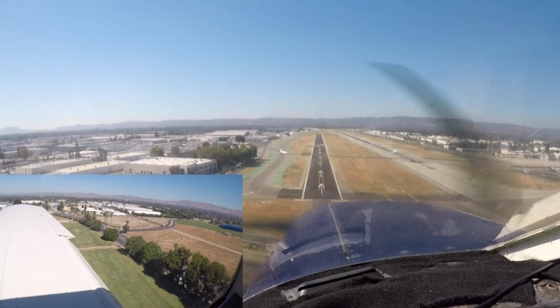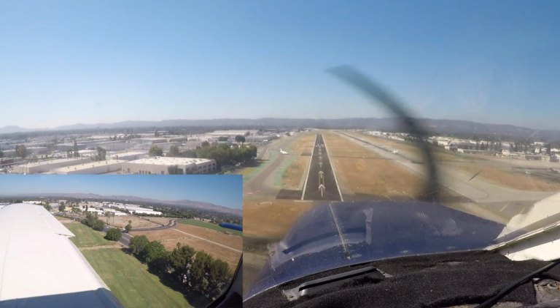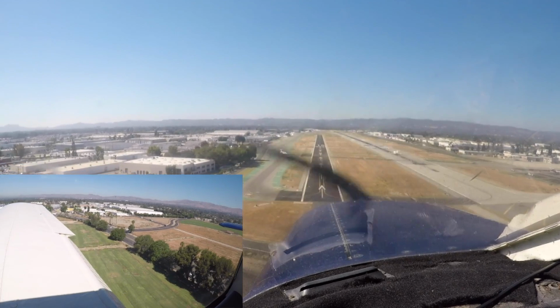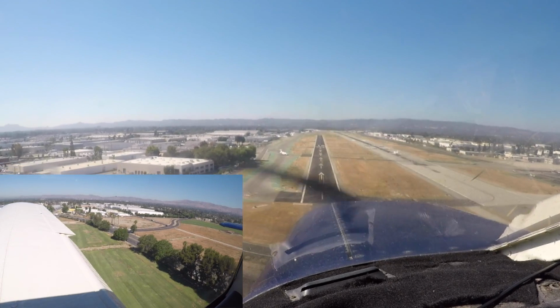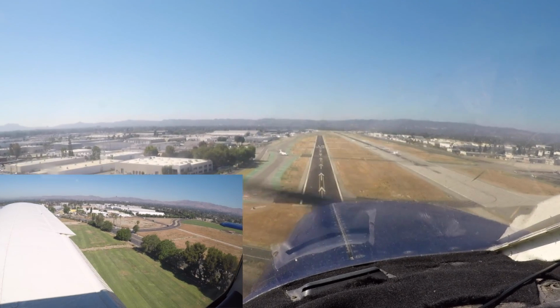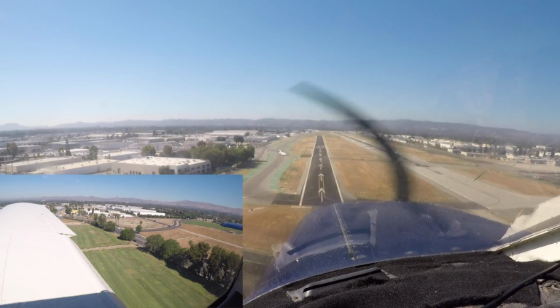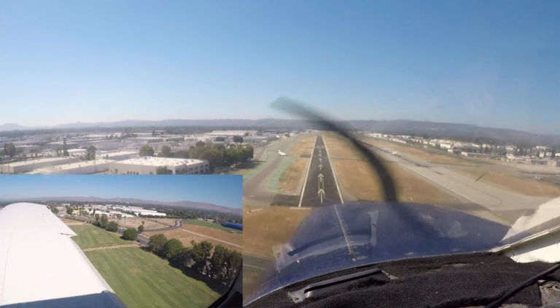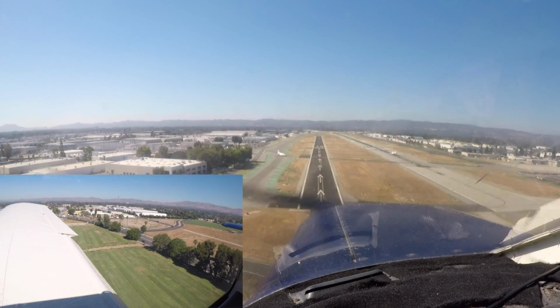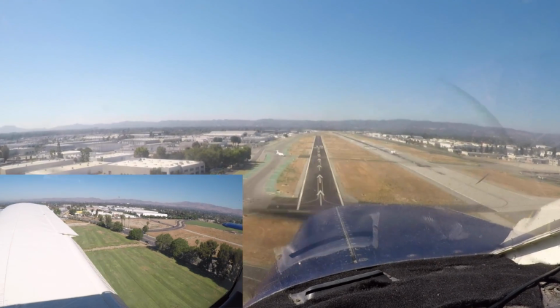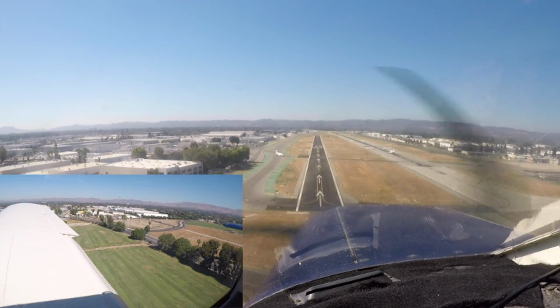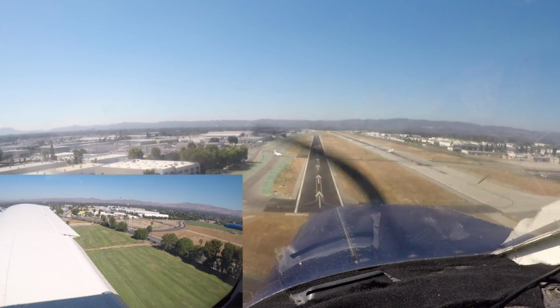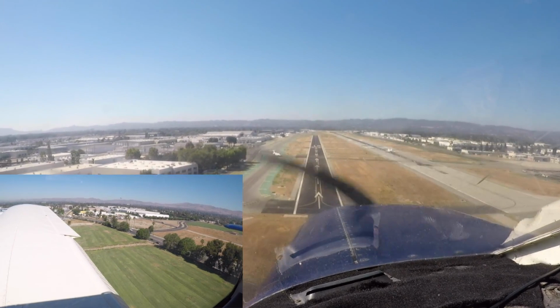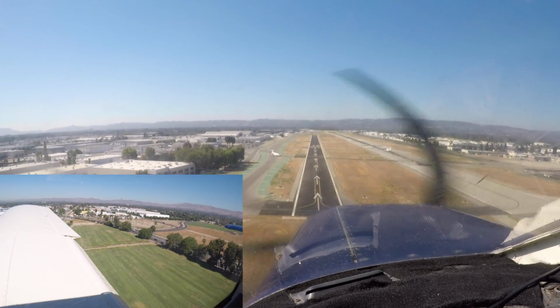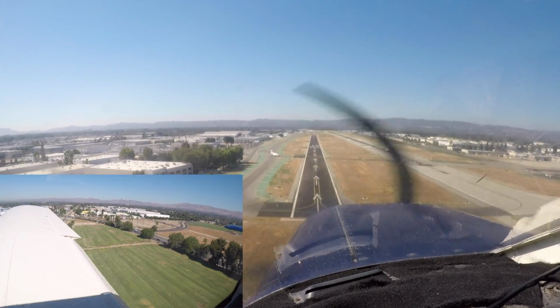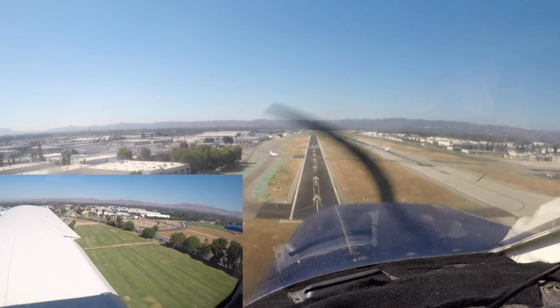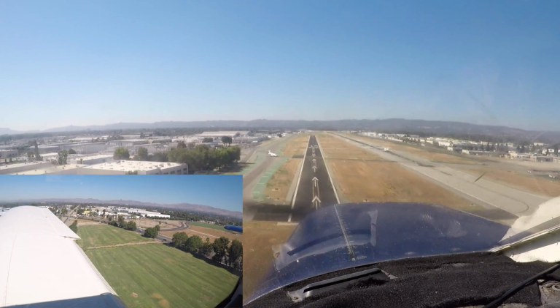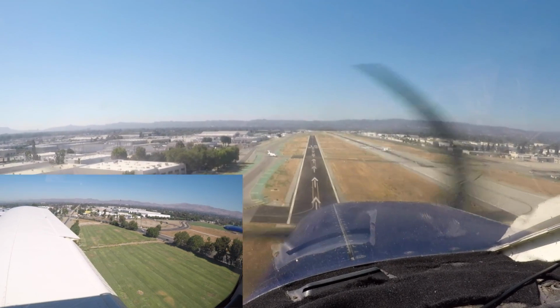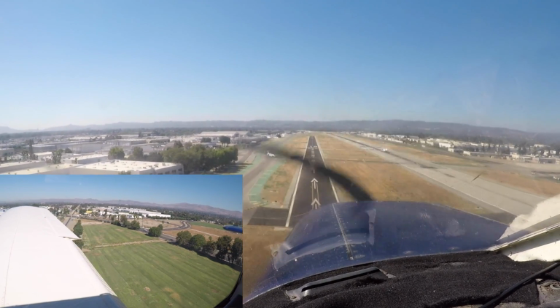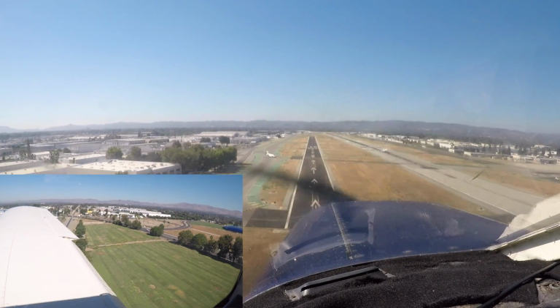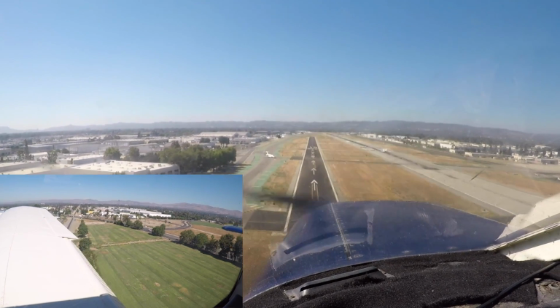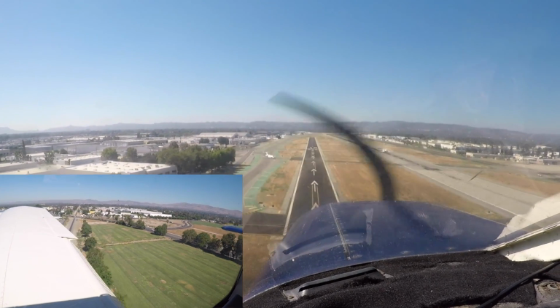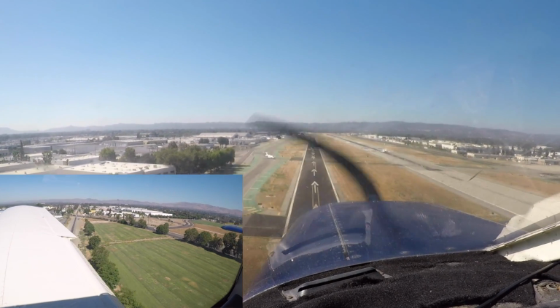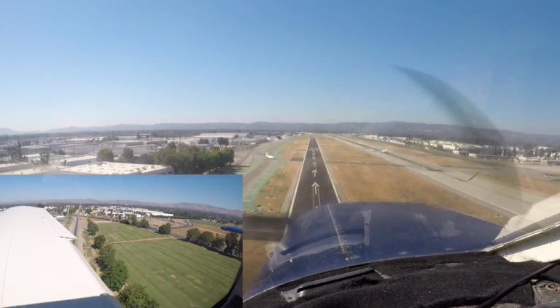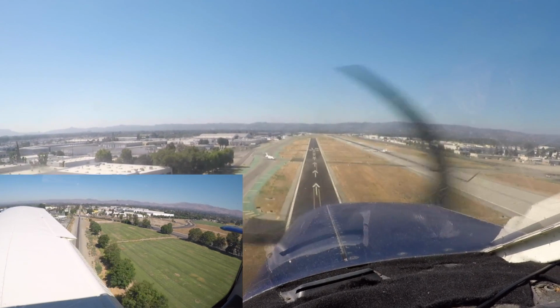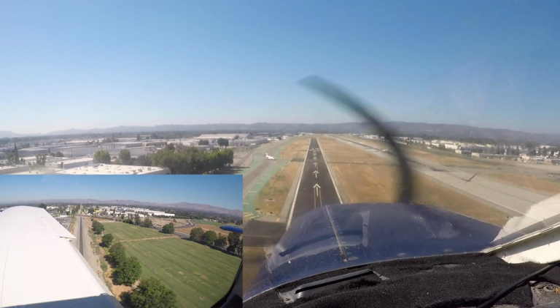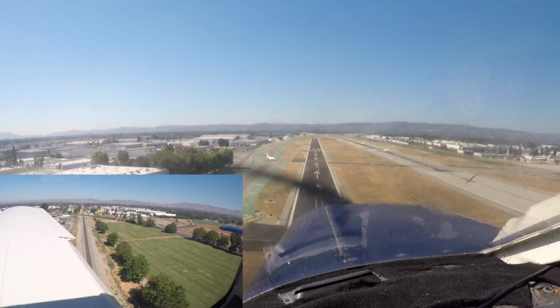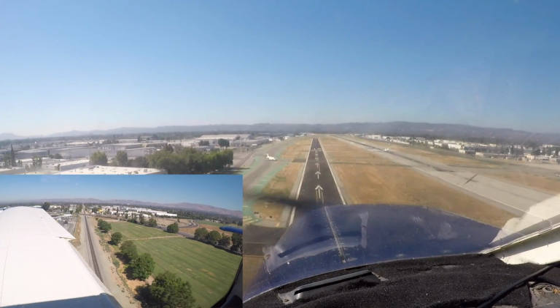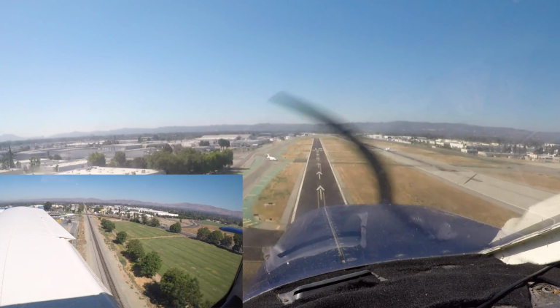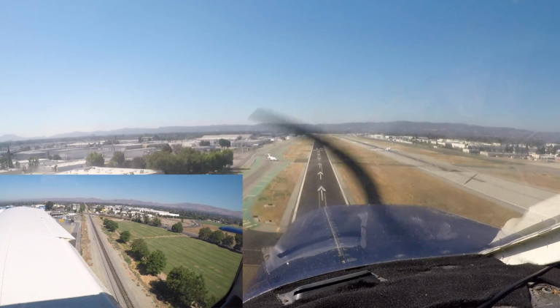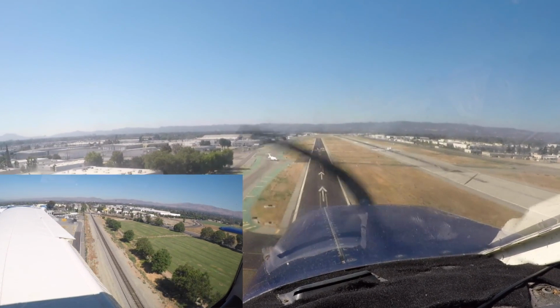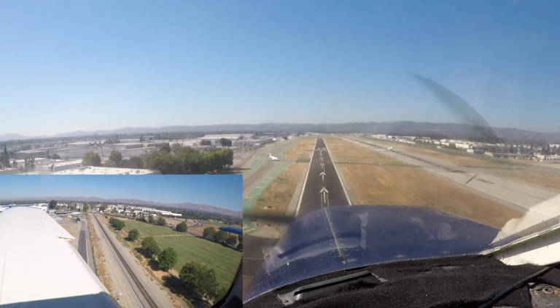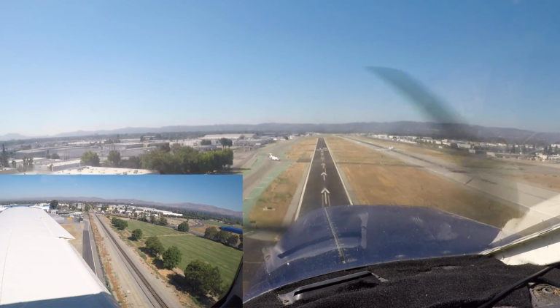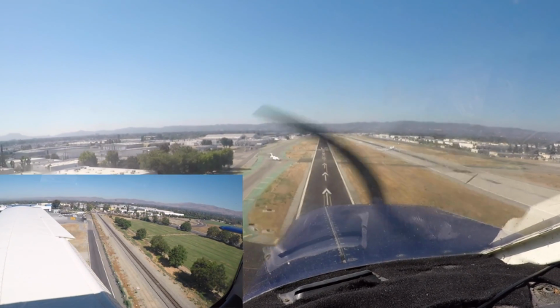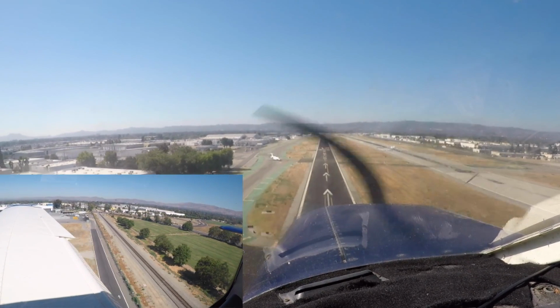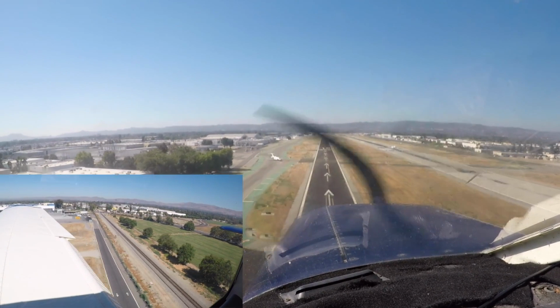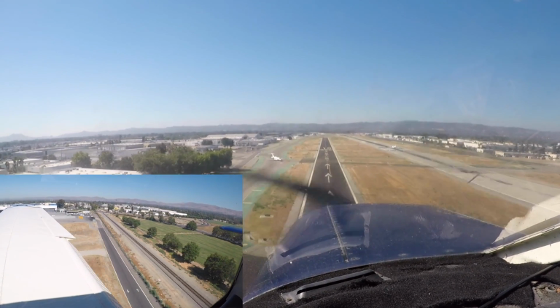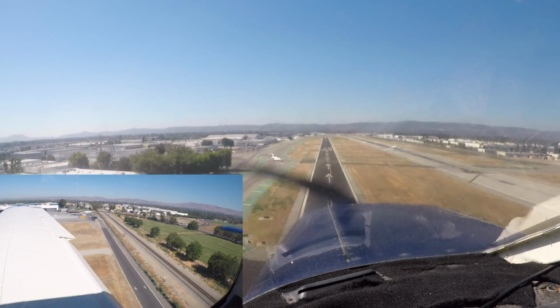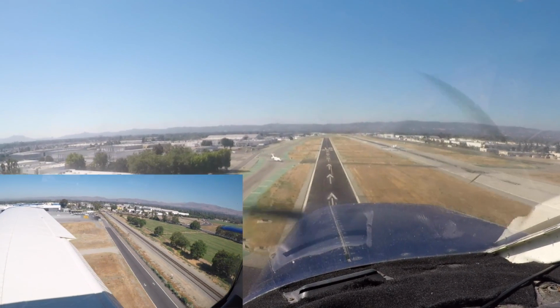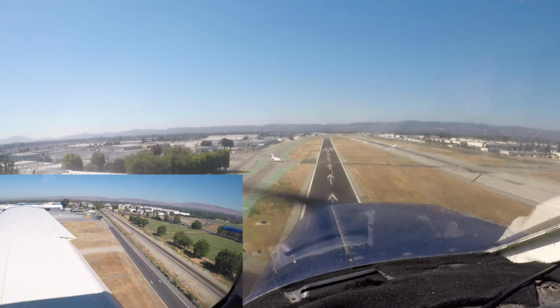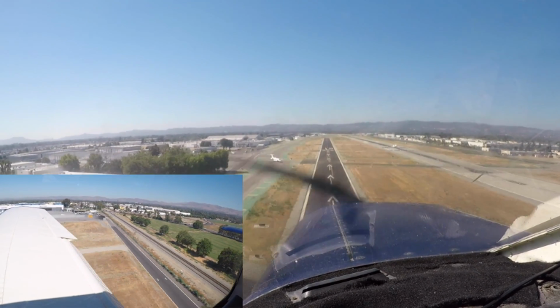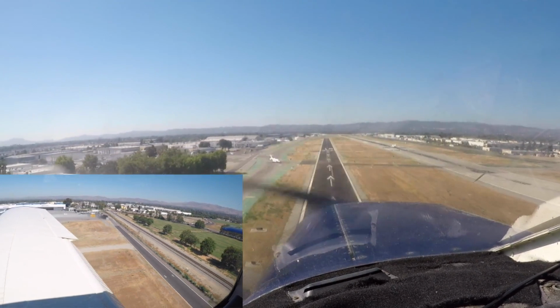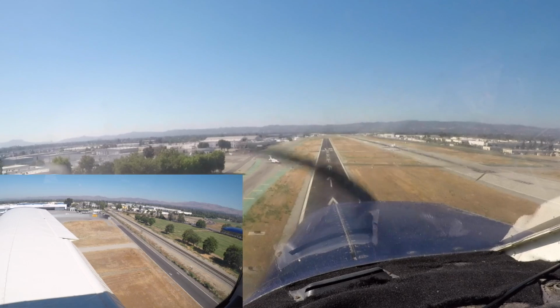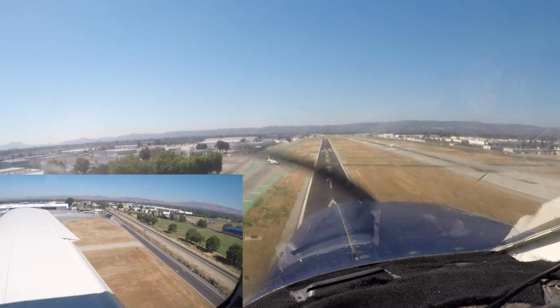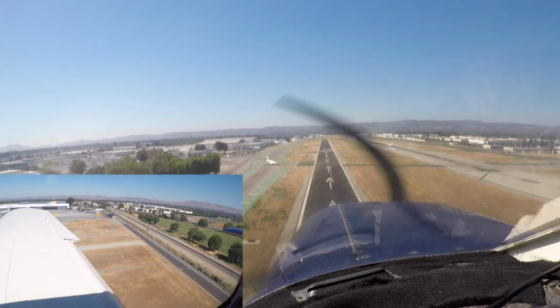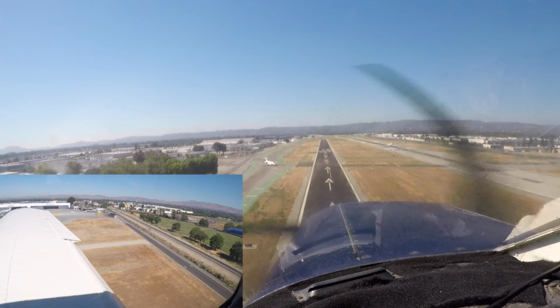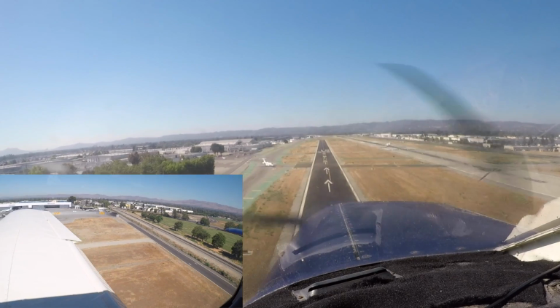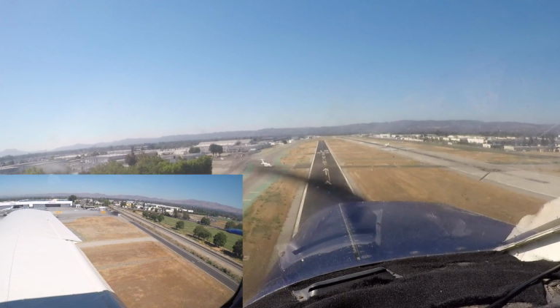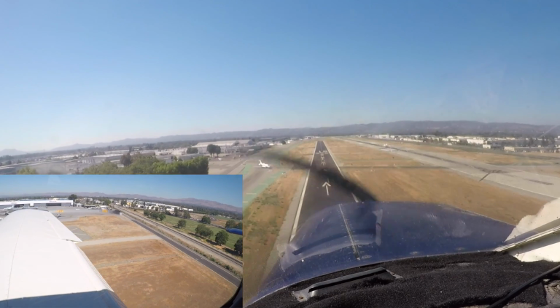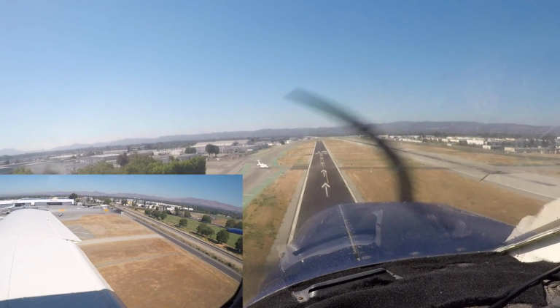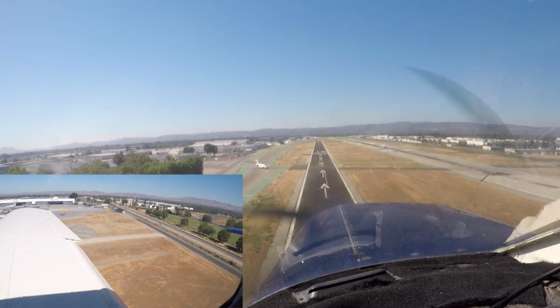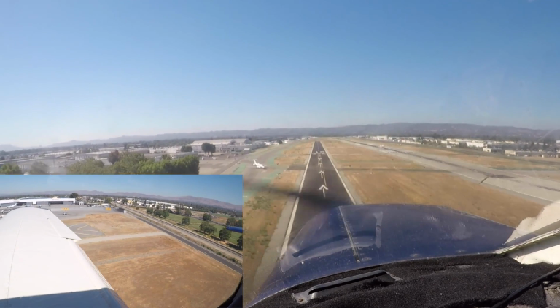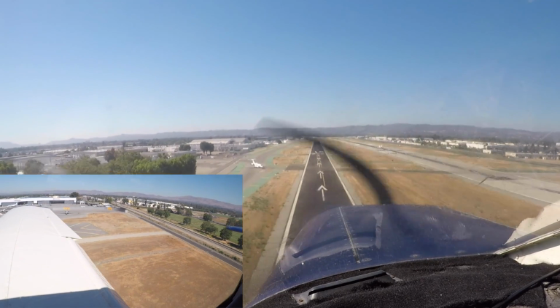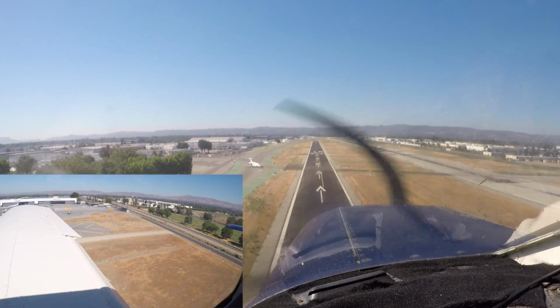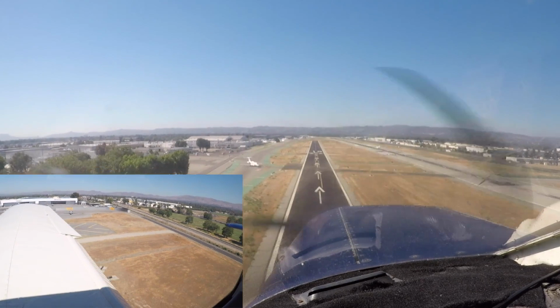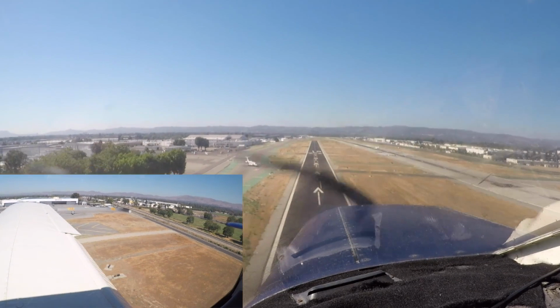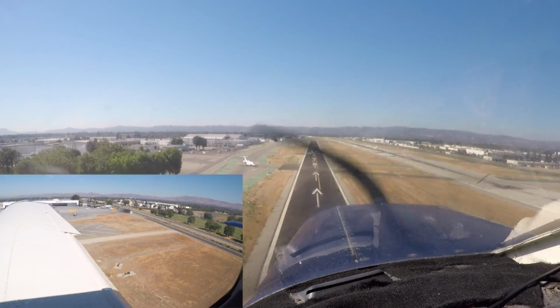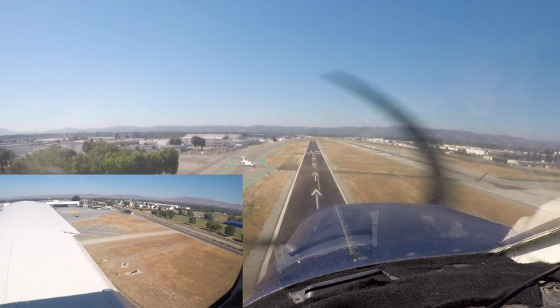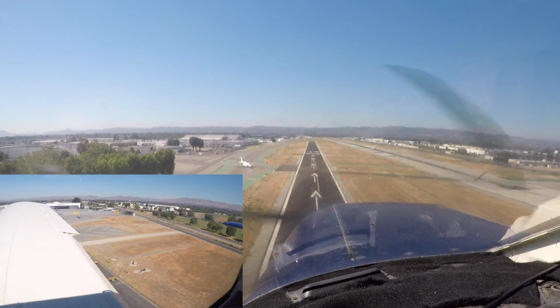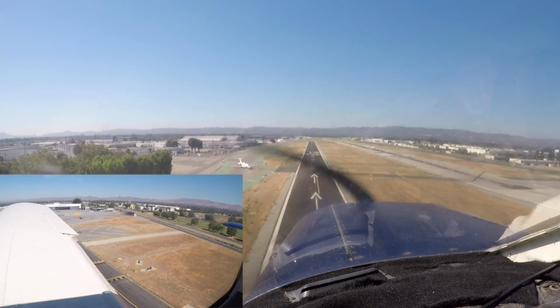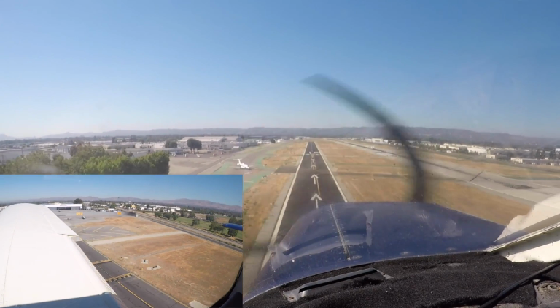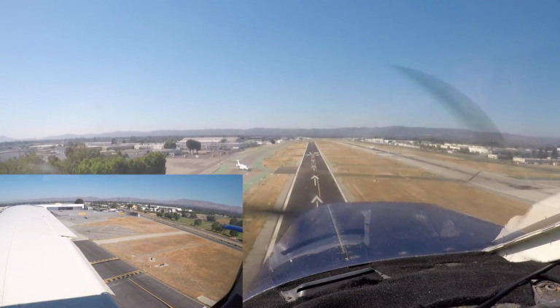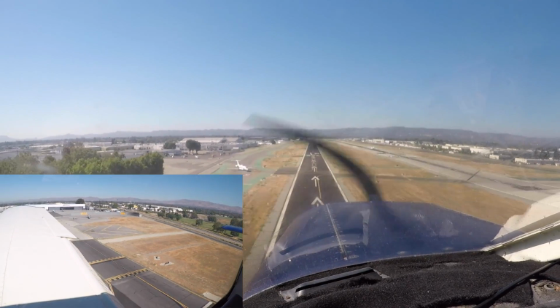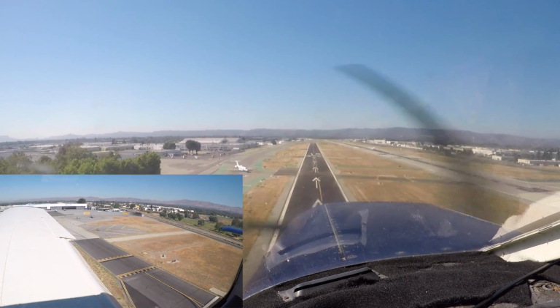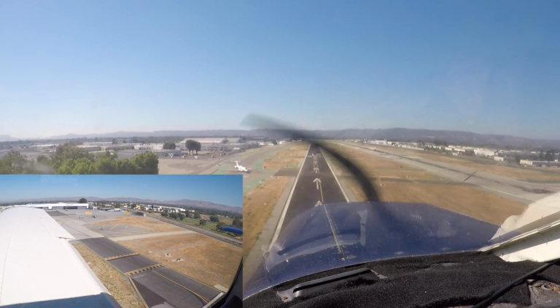4607, north of the VA, your base turns approved. Turning base north of the VA, 4607.